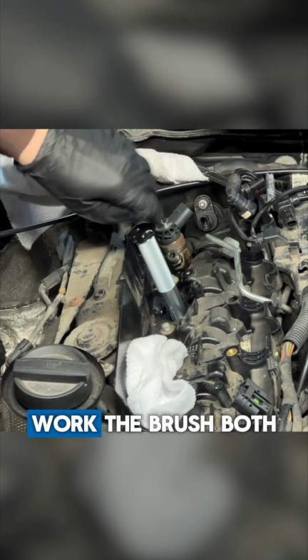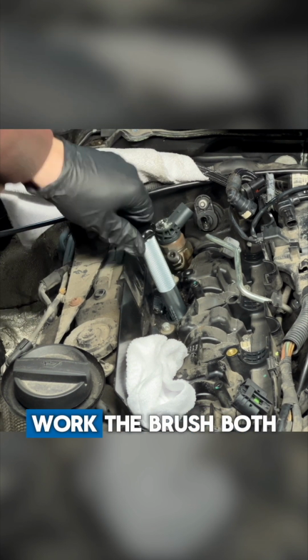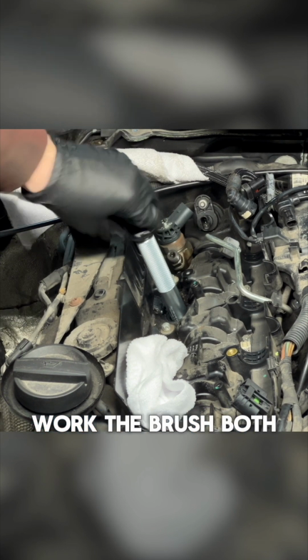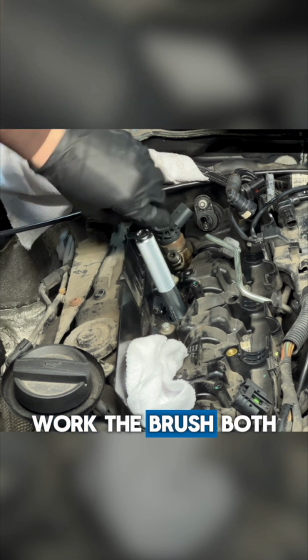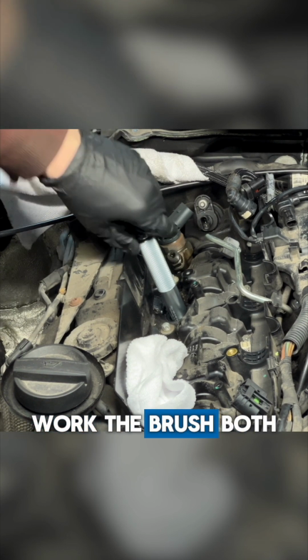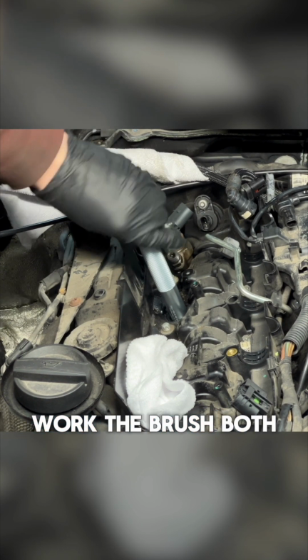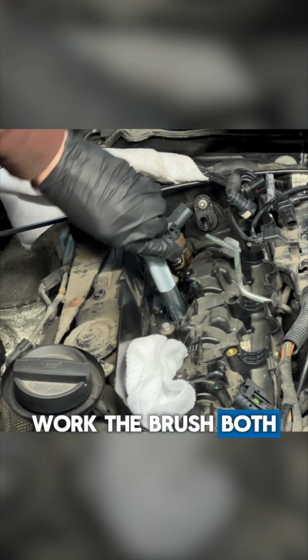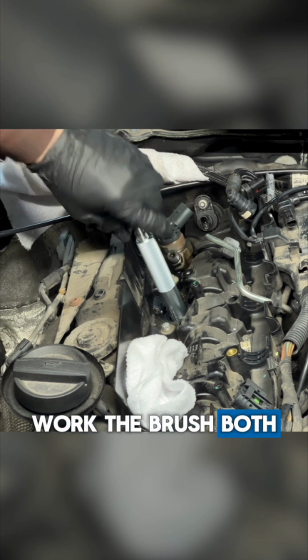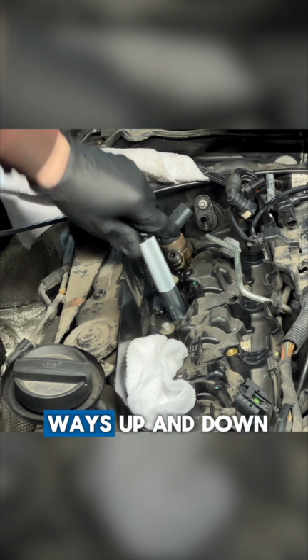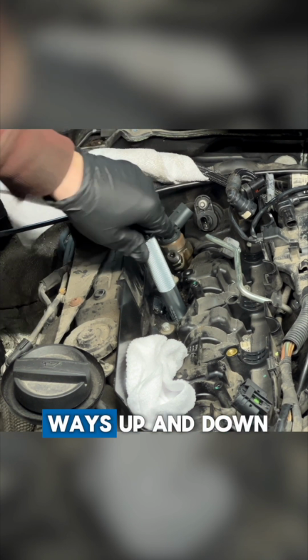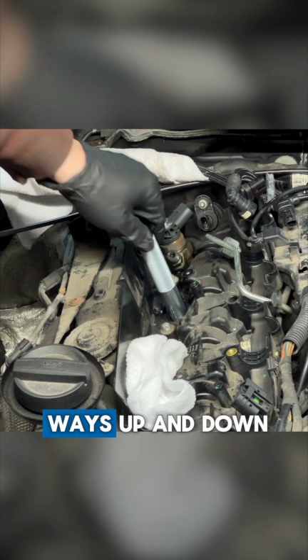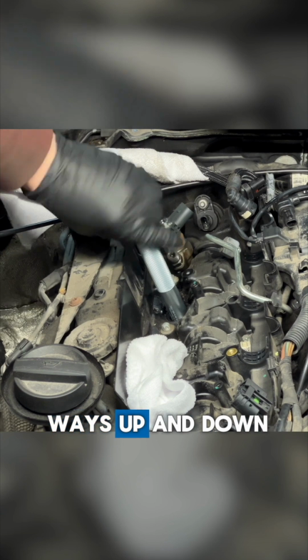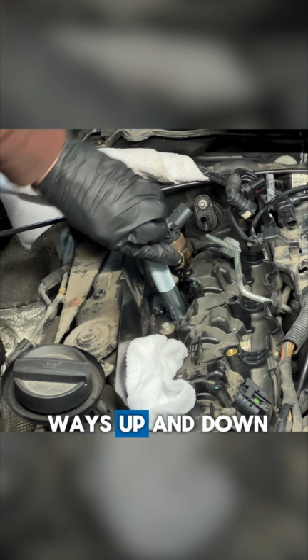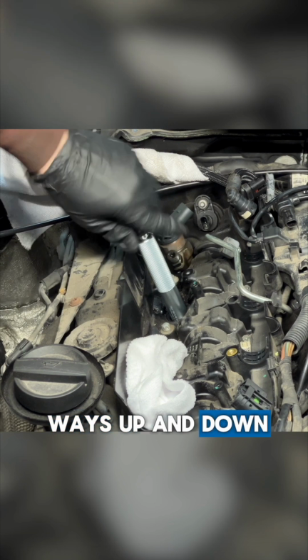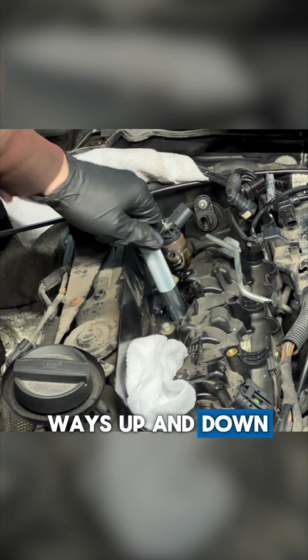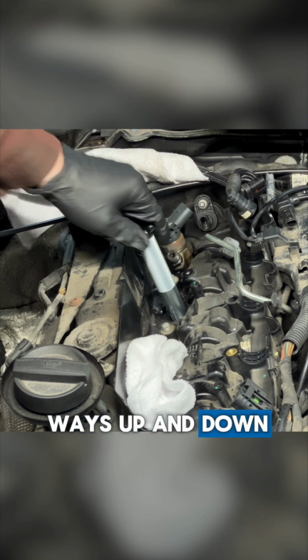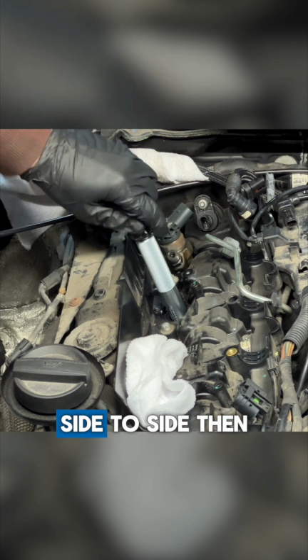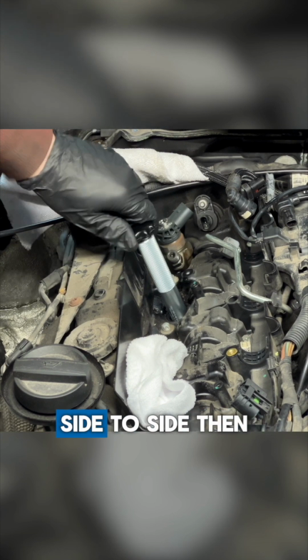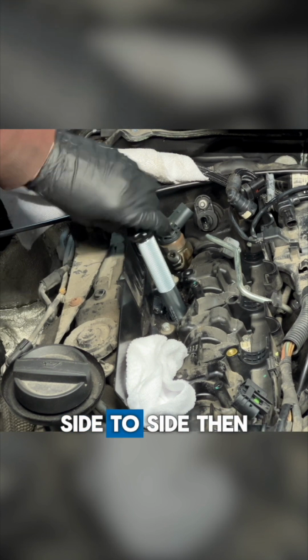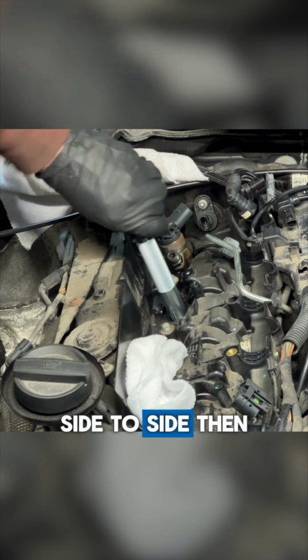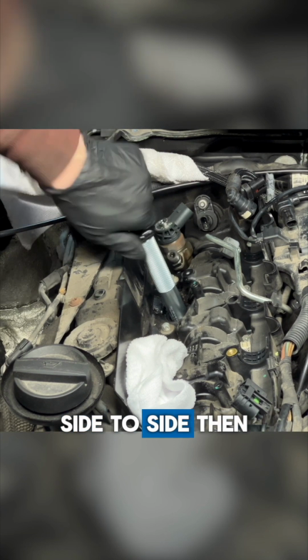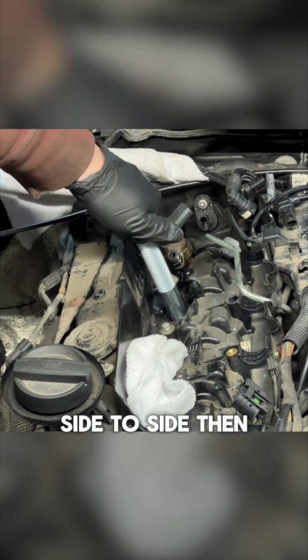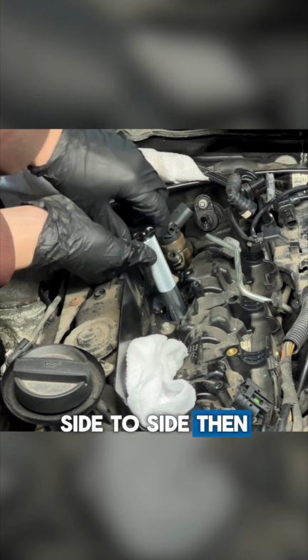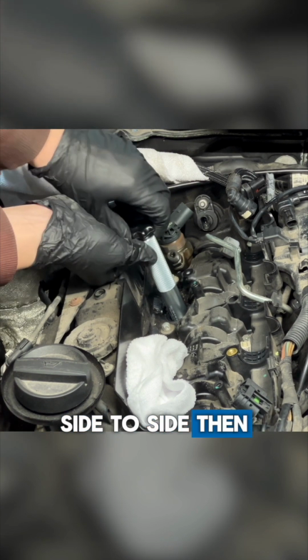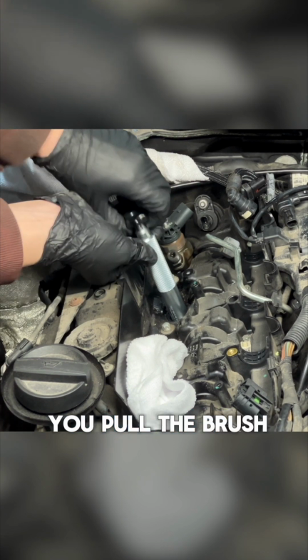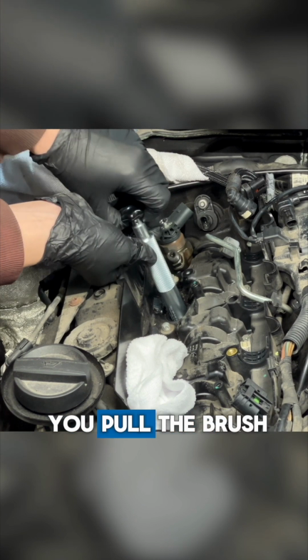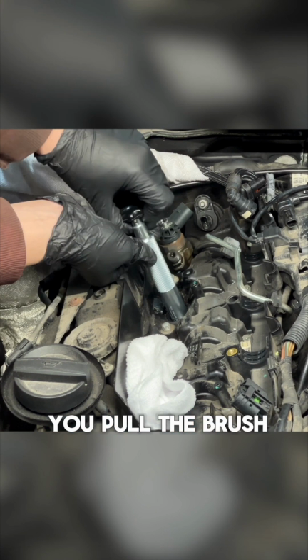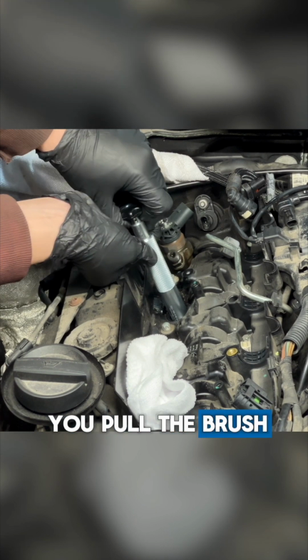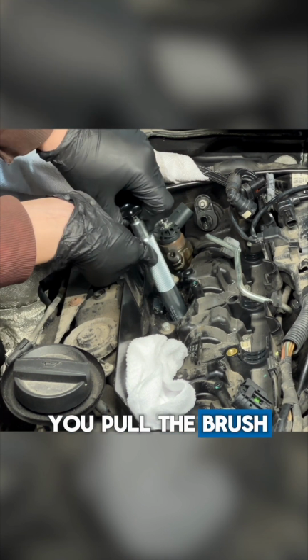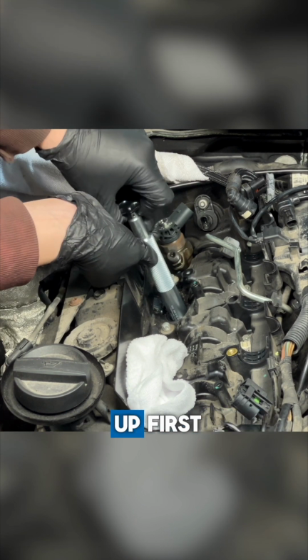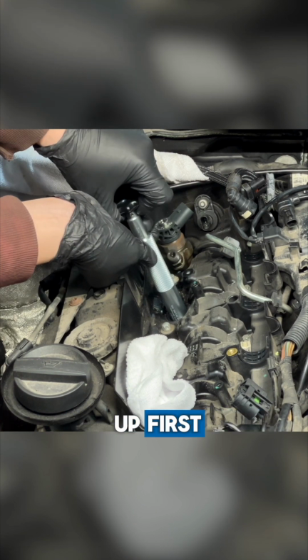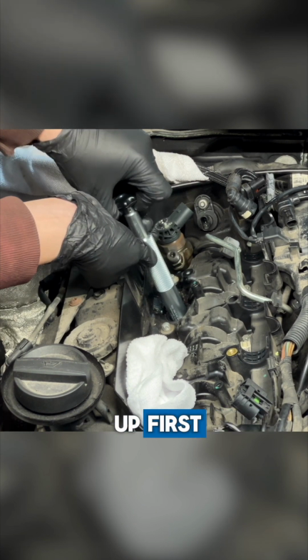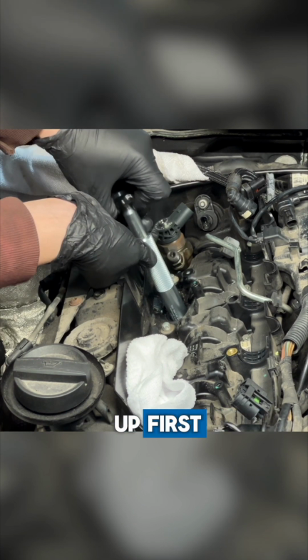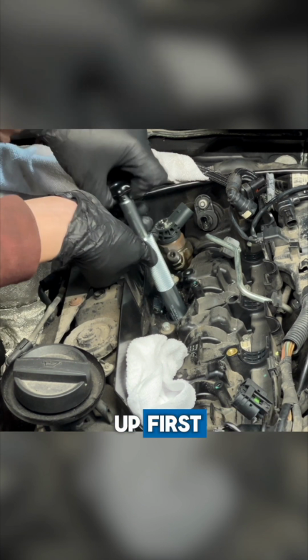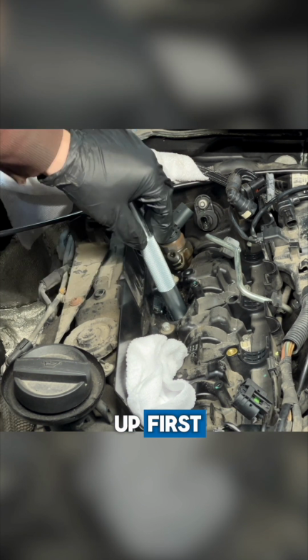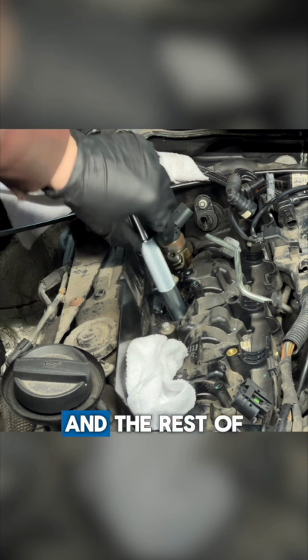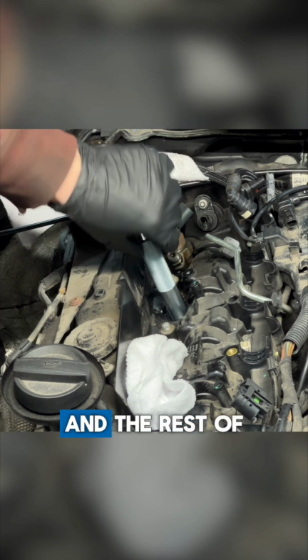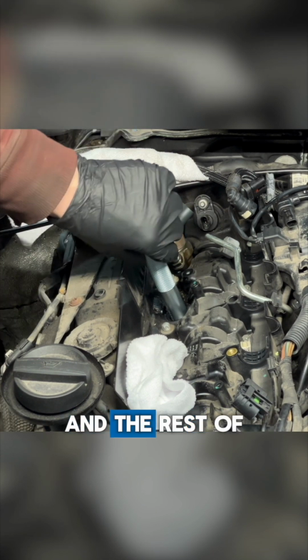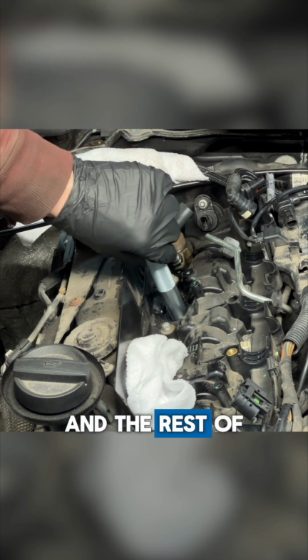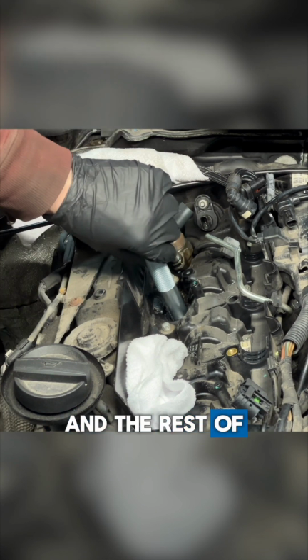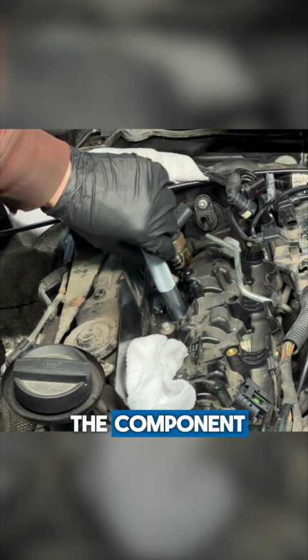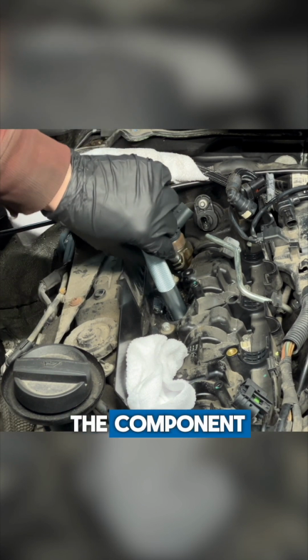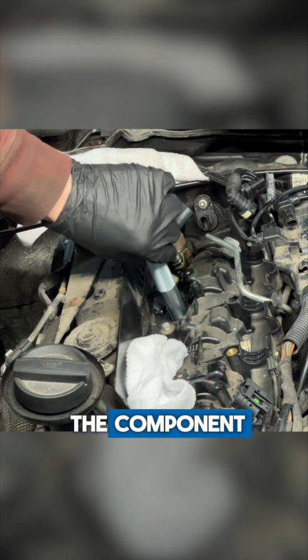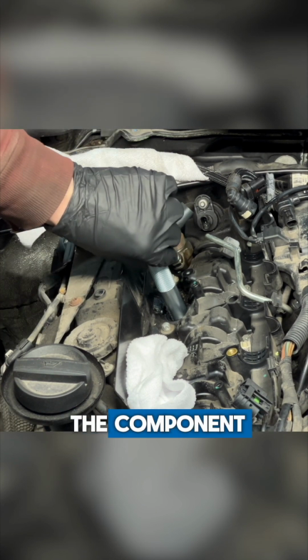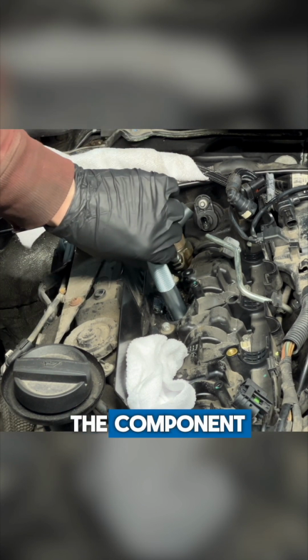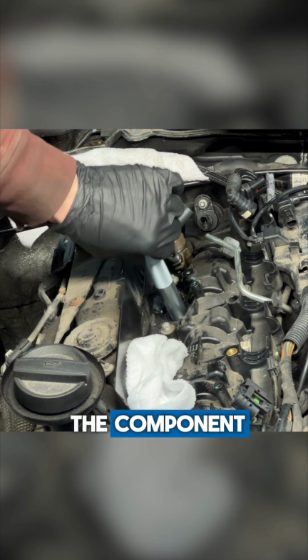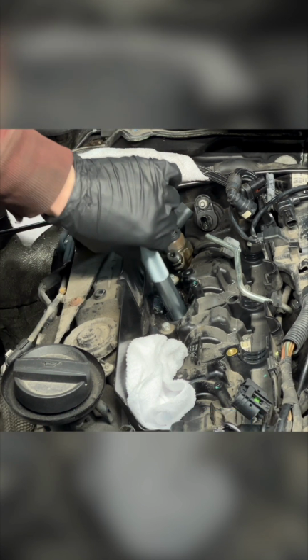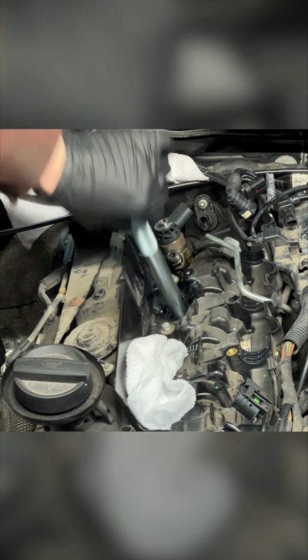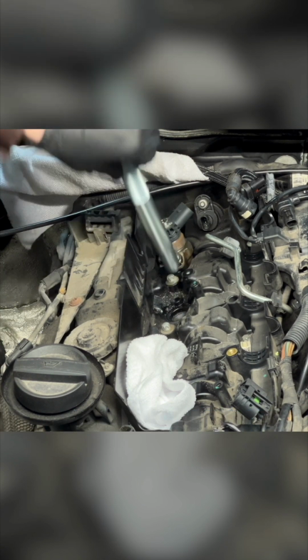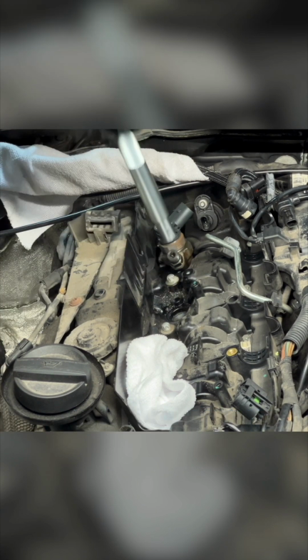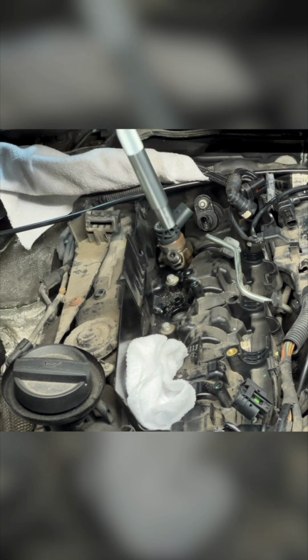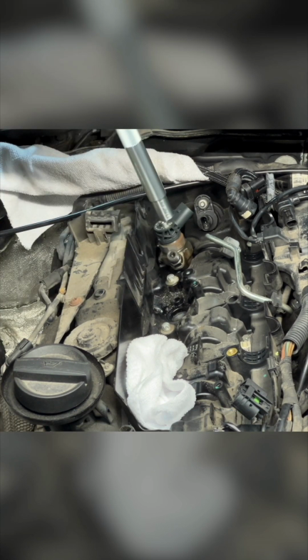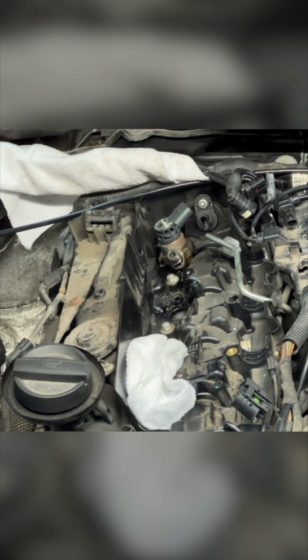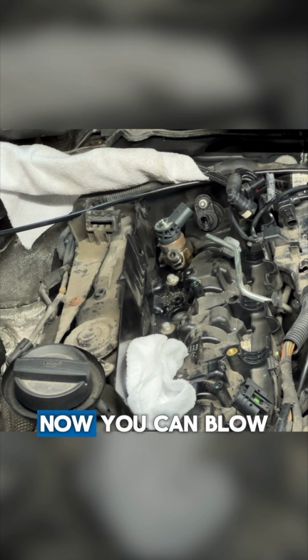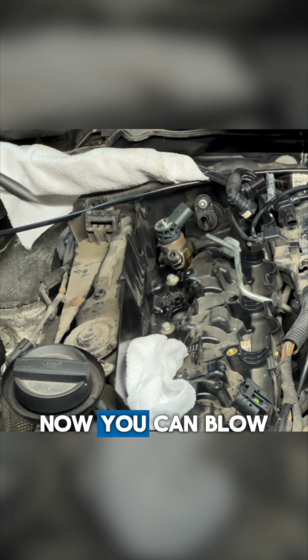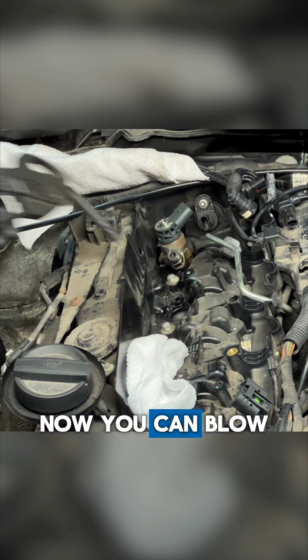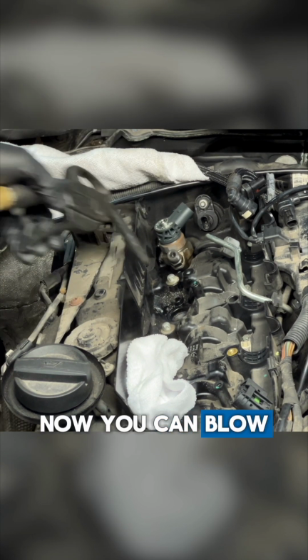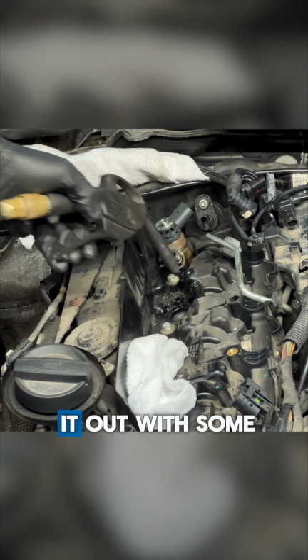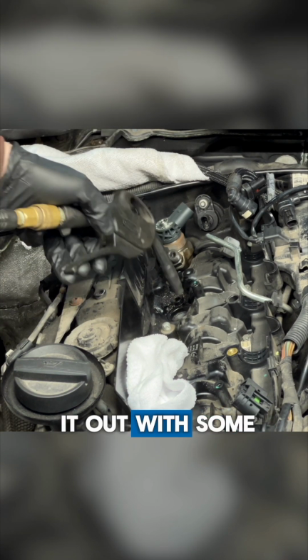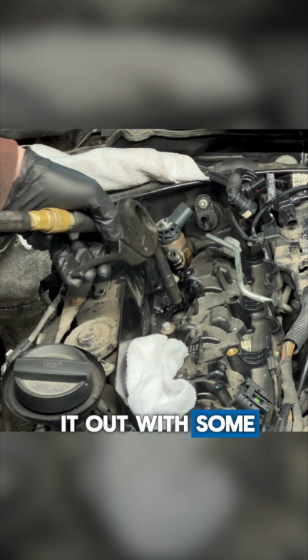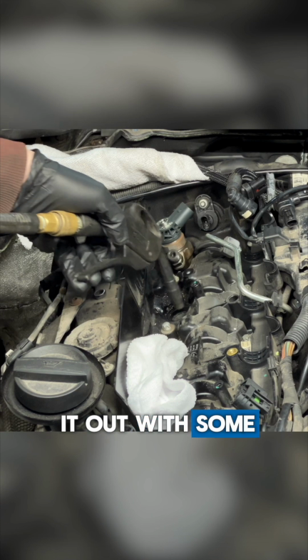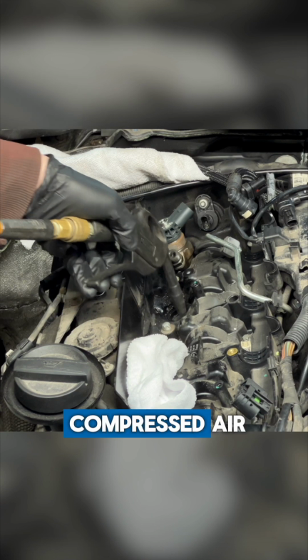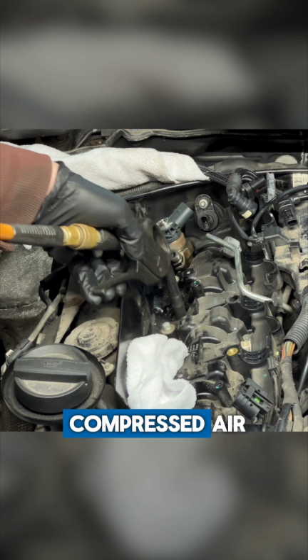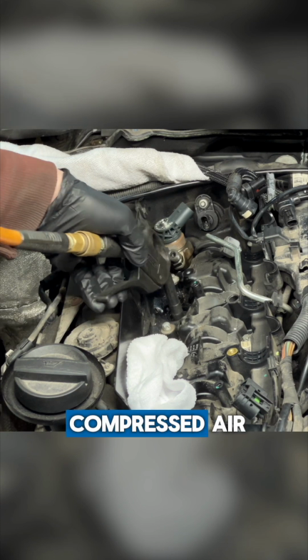Work the brush both ways — up and down, side to side. Then you pull the brush up first and the rest of the component. Now you can blow it out with some compressed air.